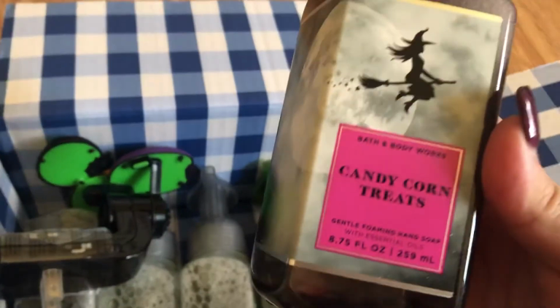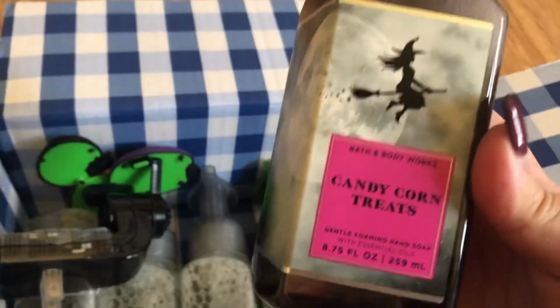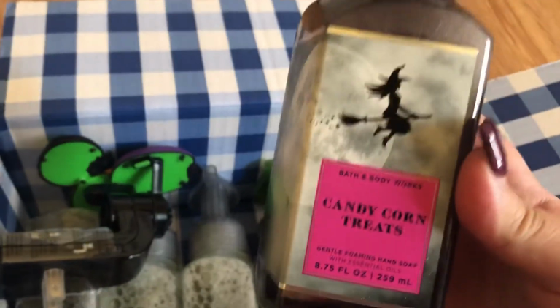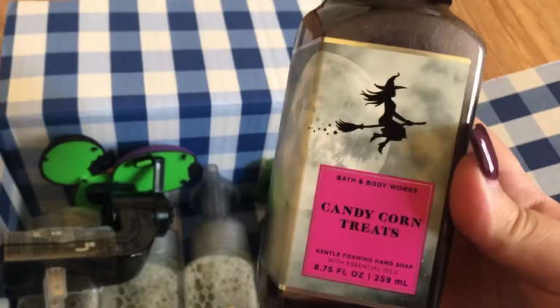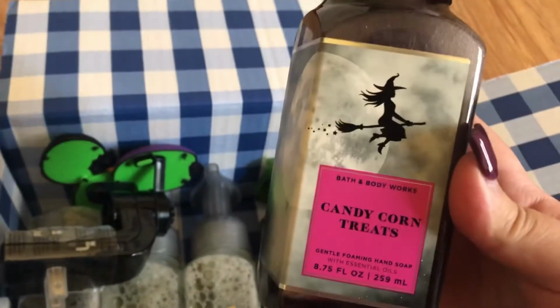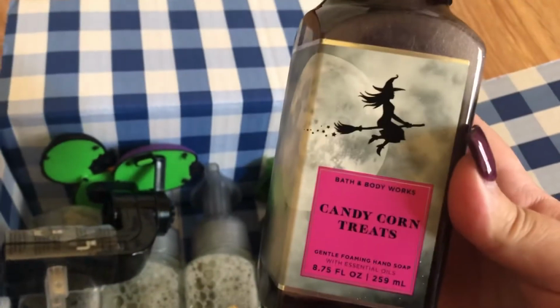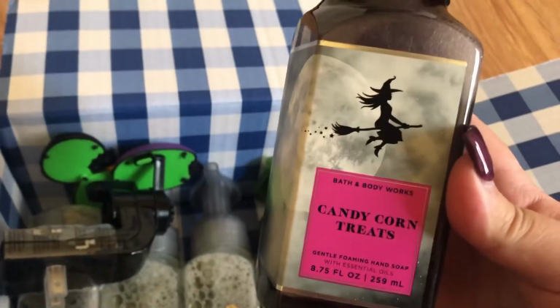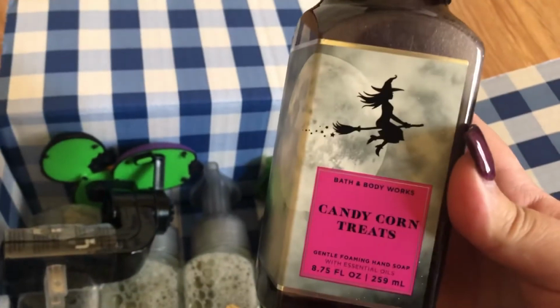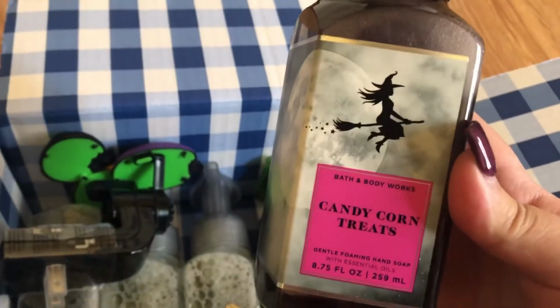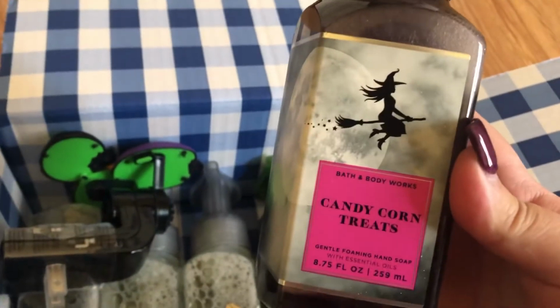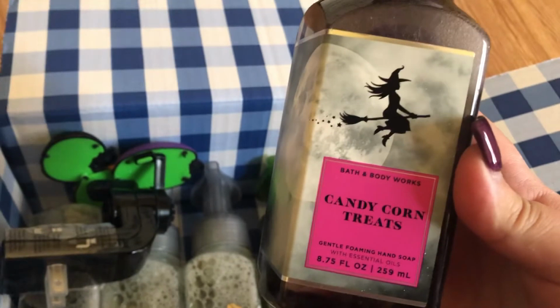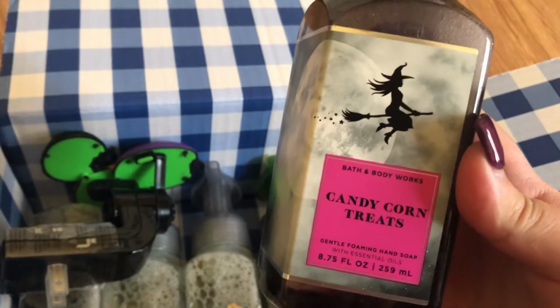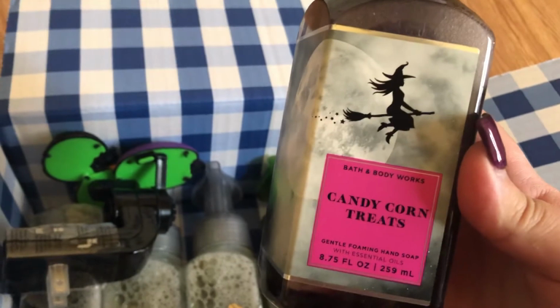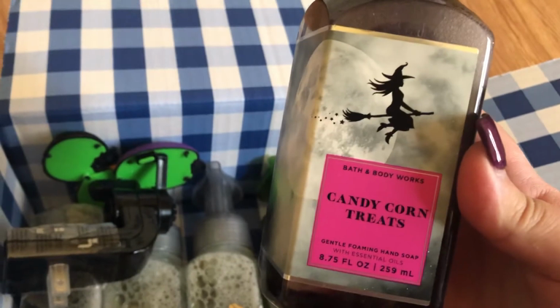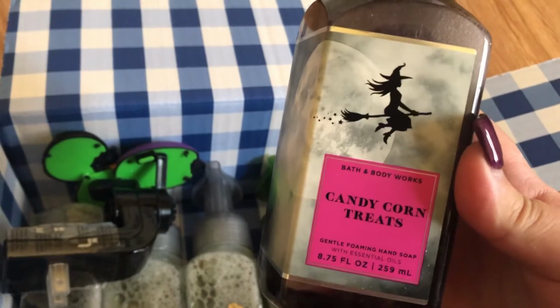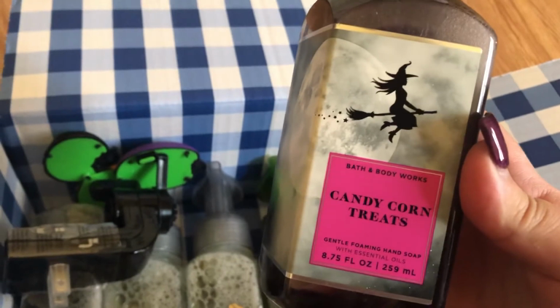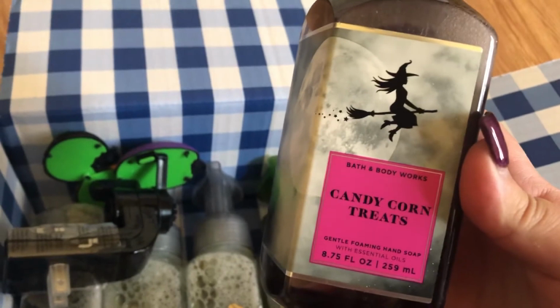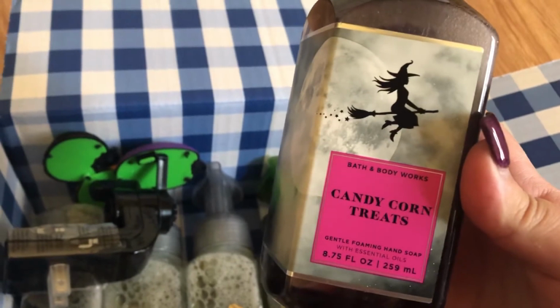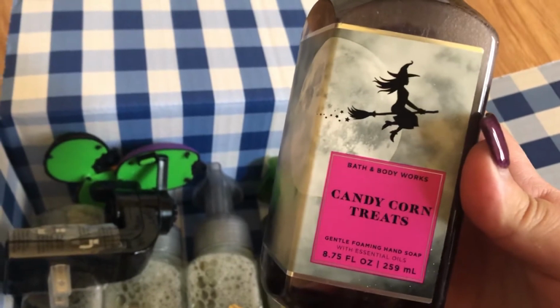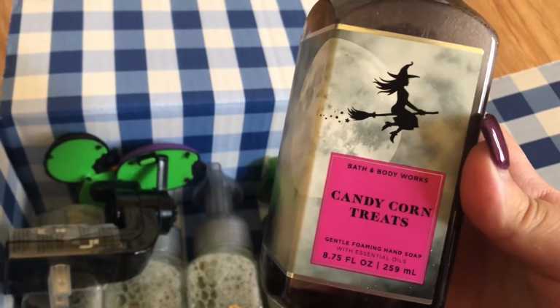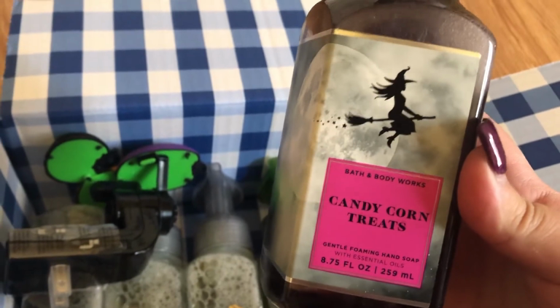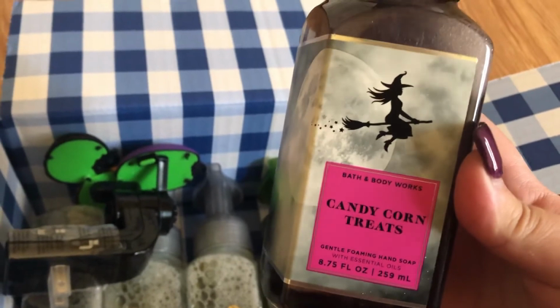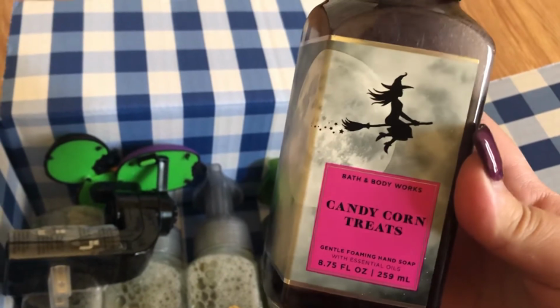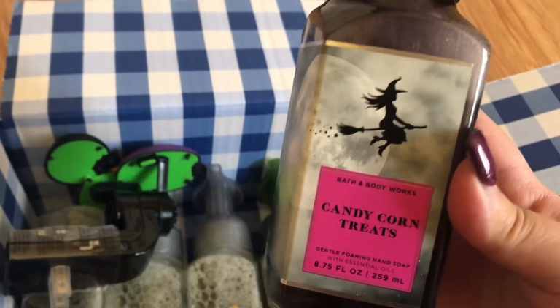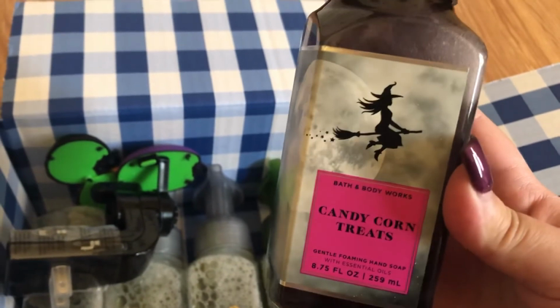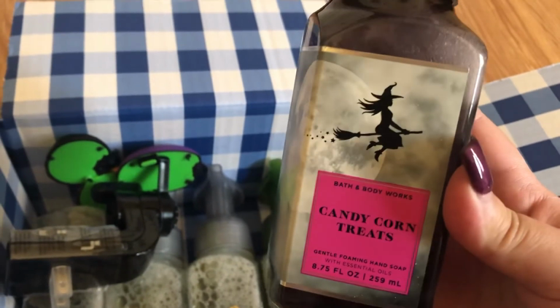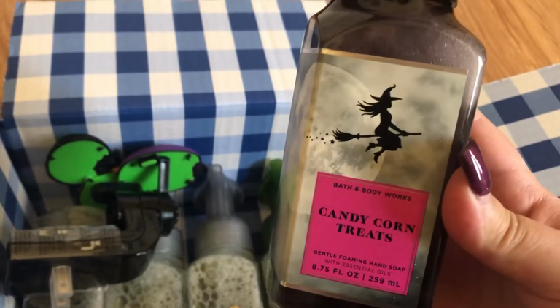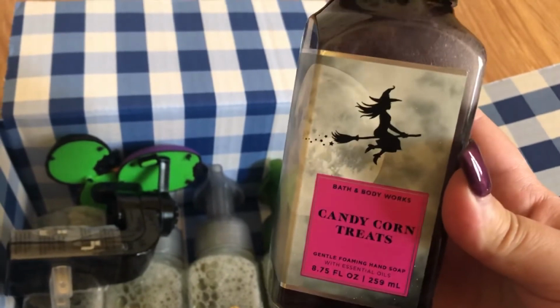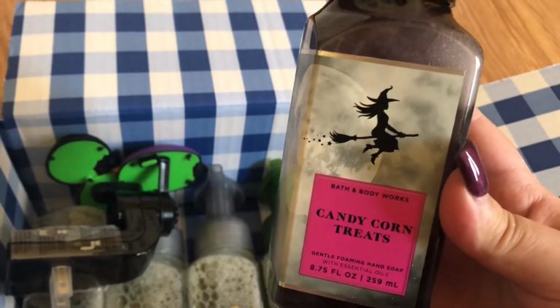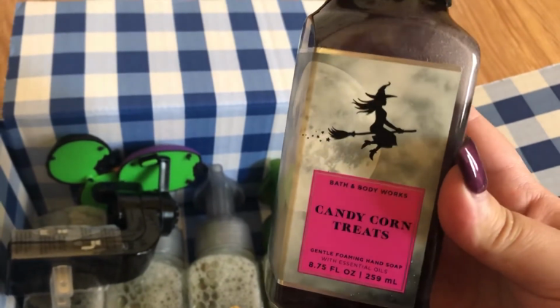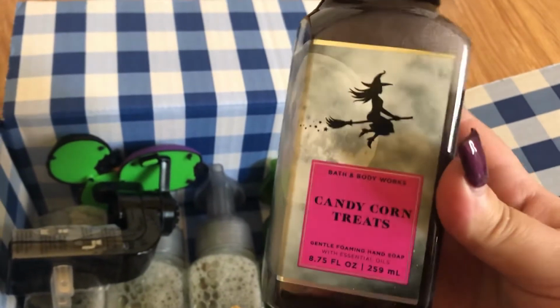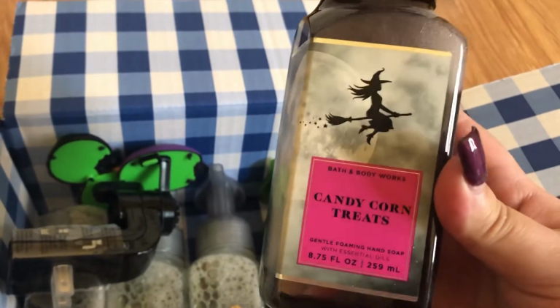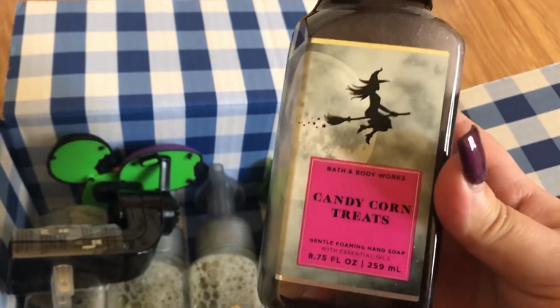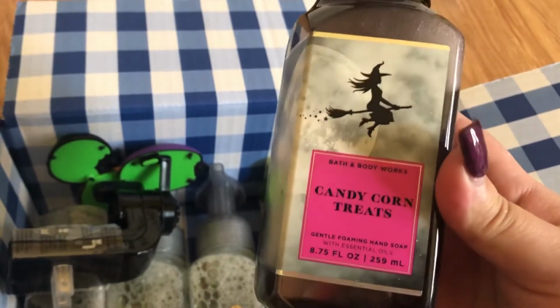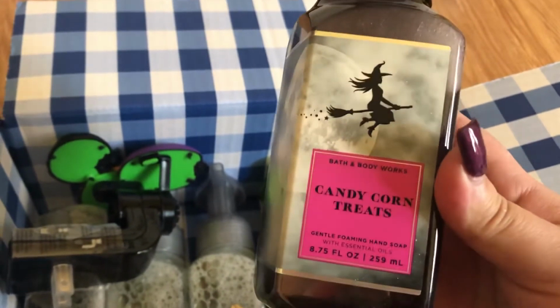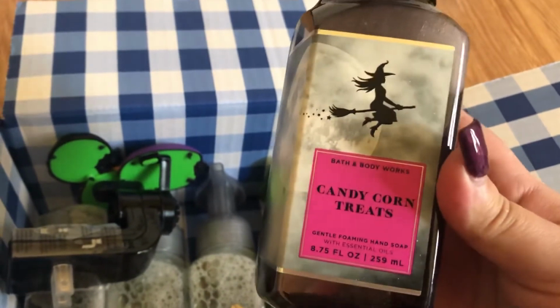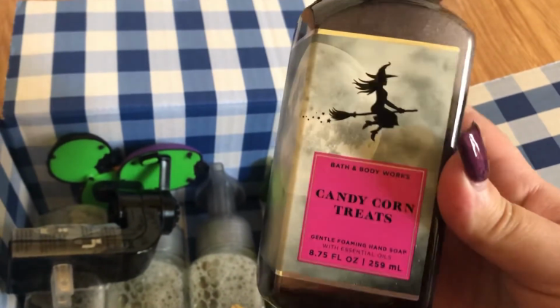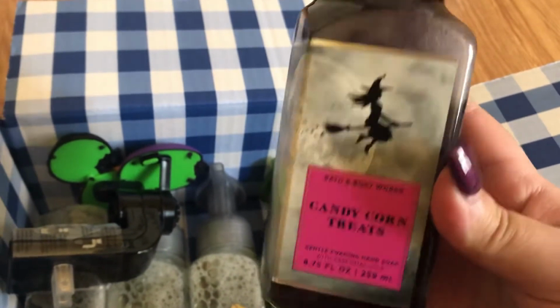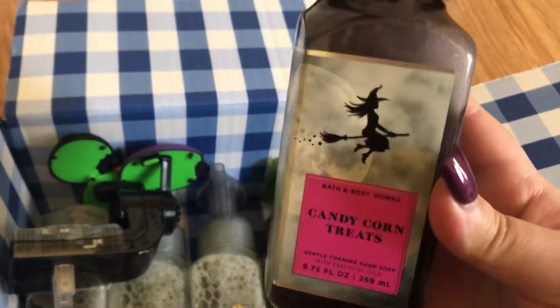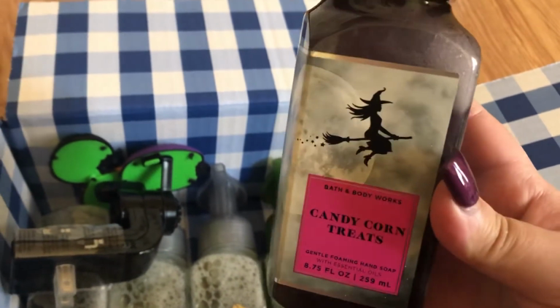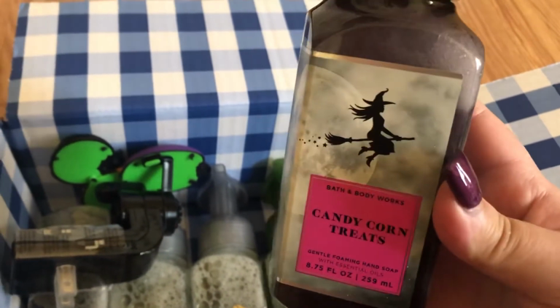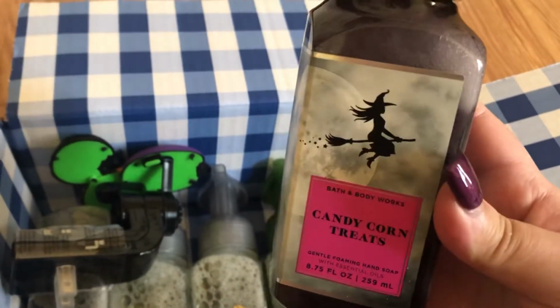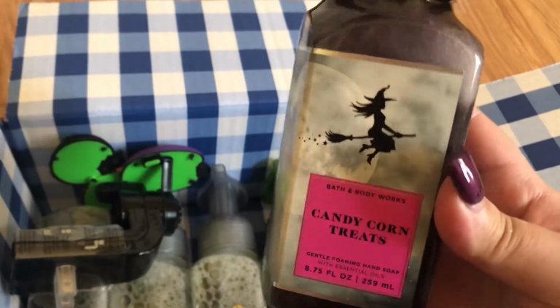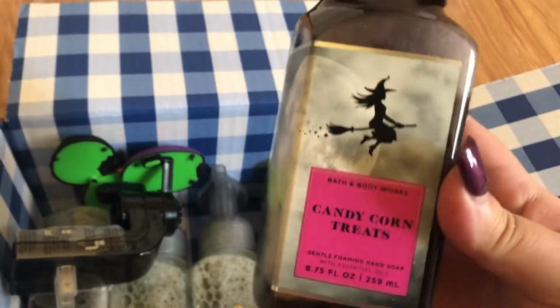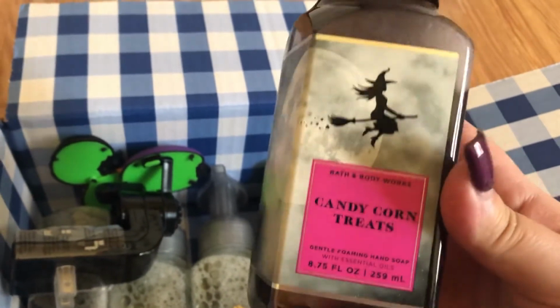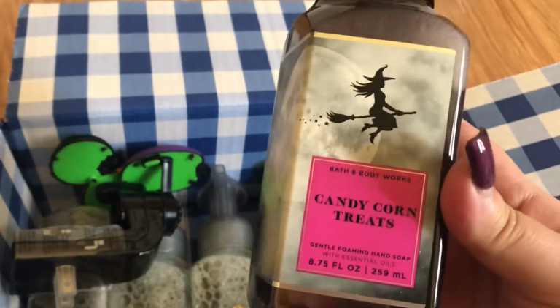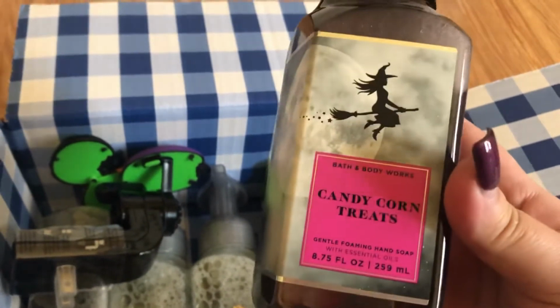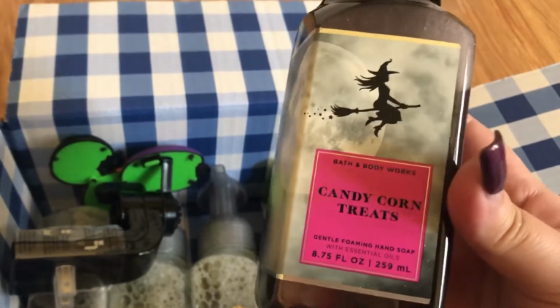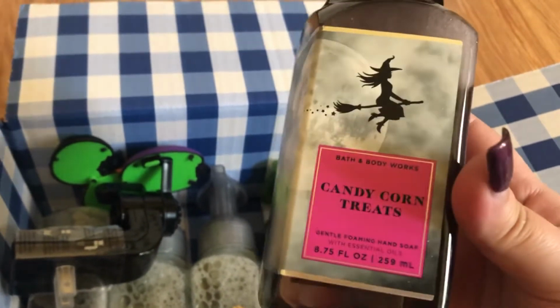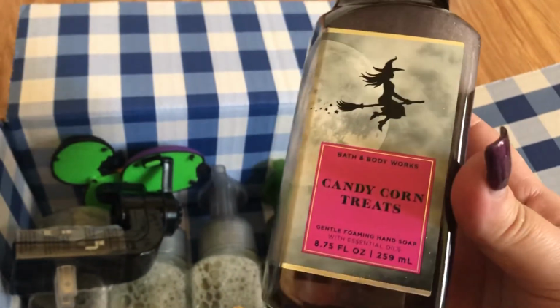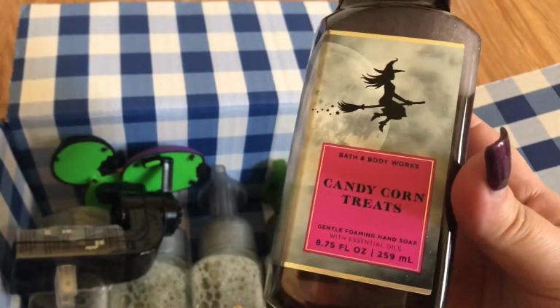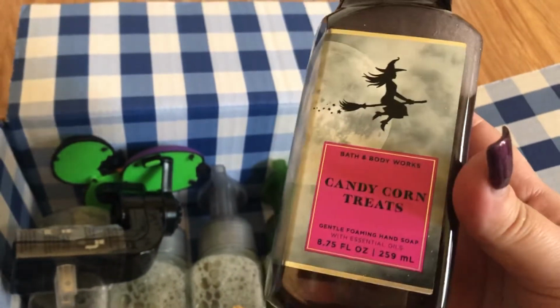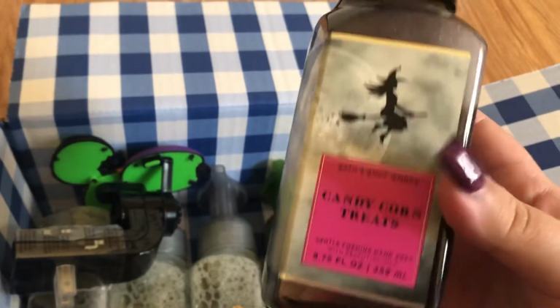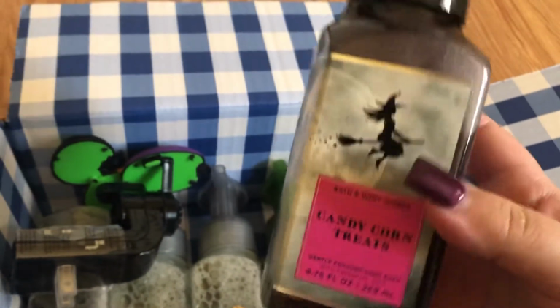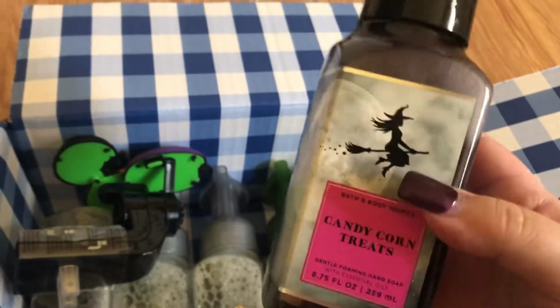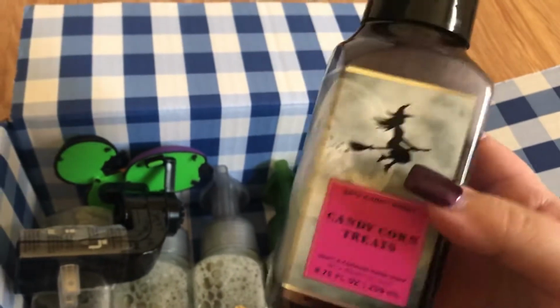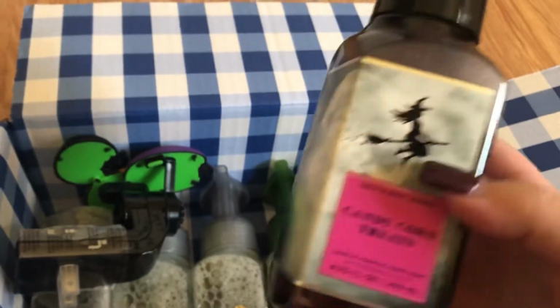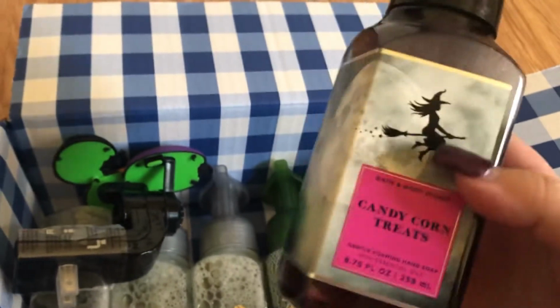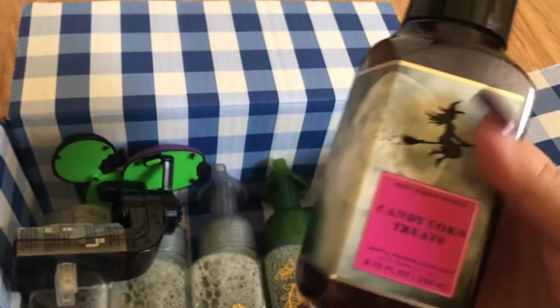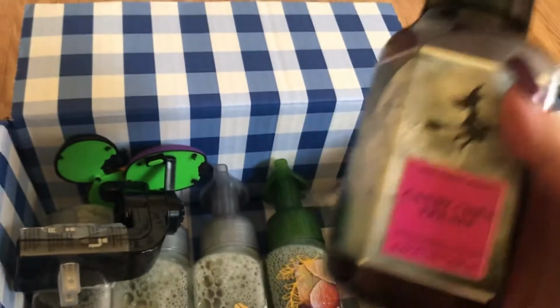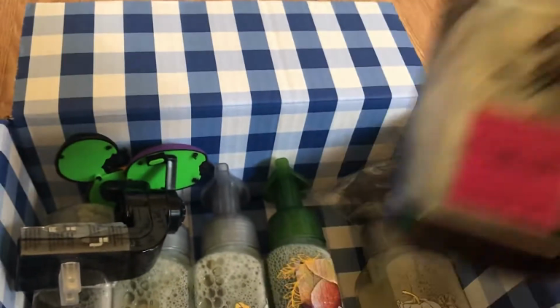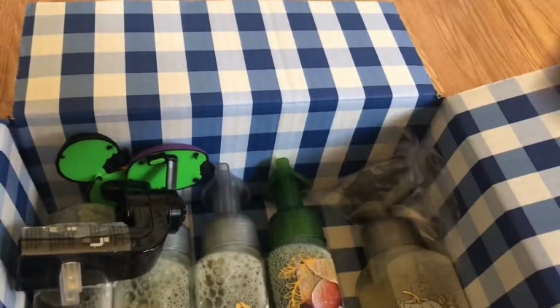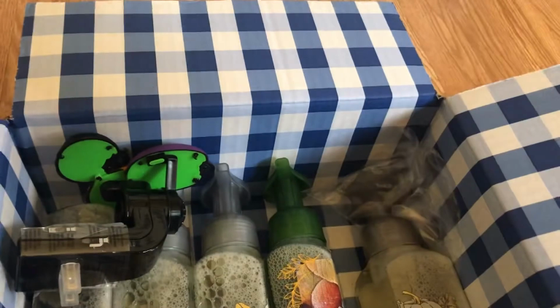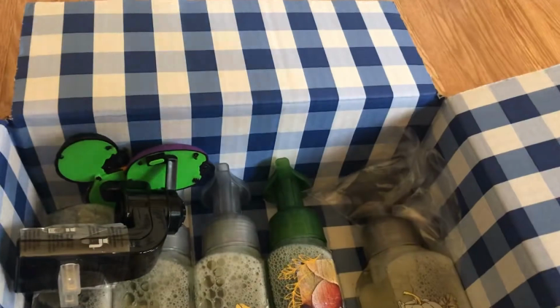This one is Candy Corn Treats. I think this is a new one, so I wanted to try that out.